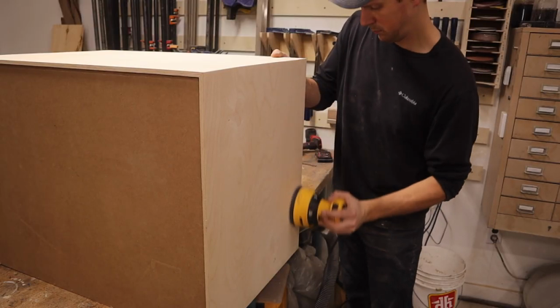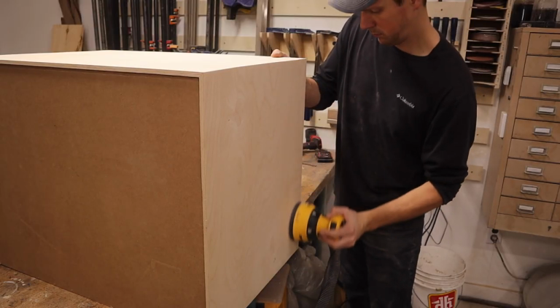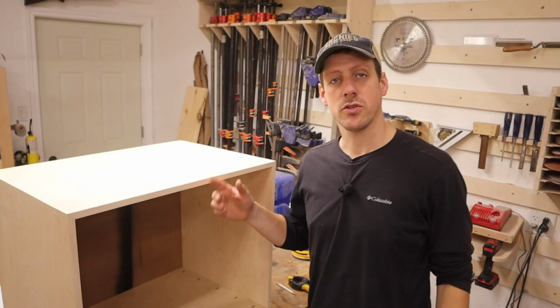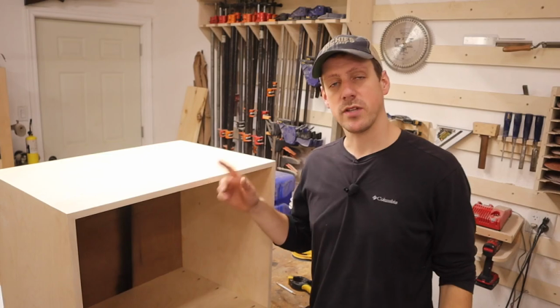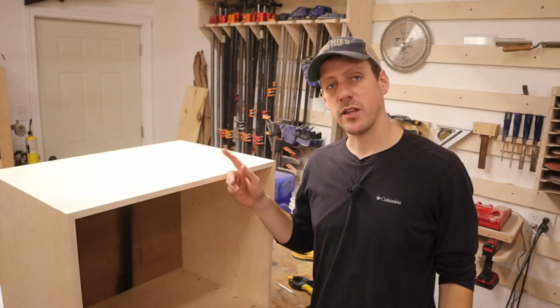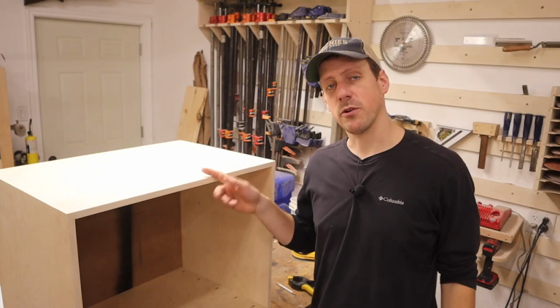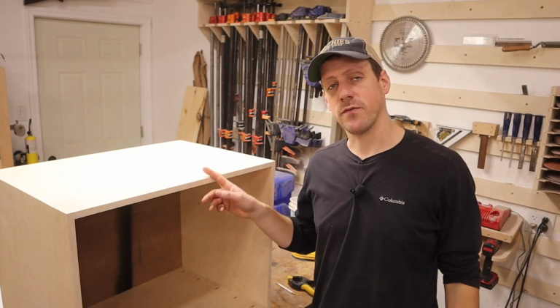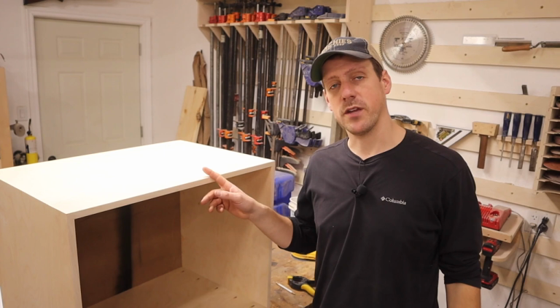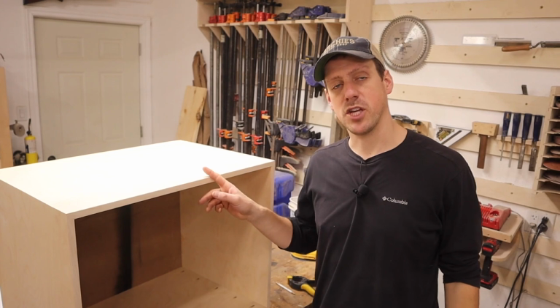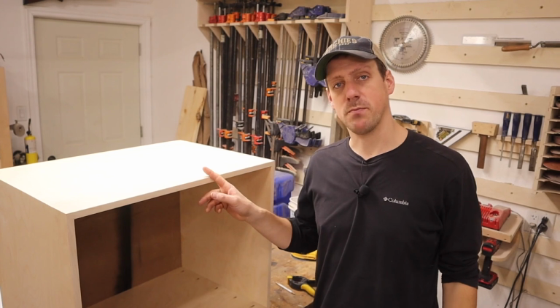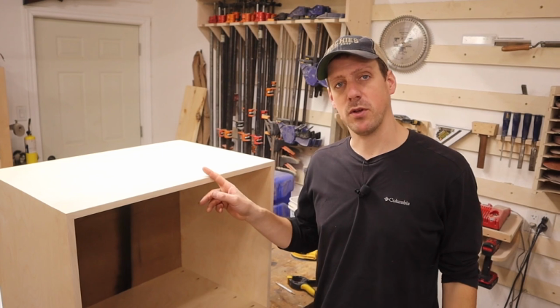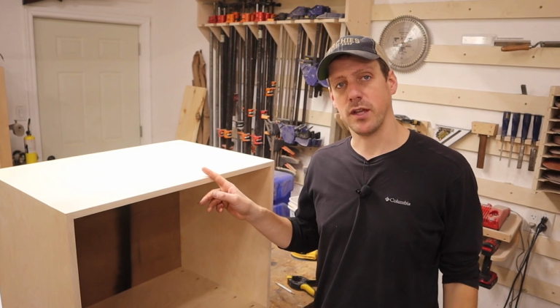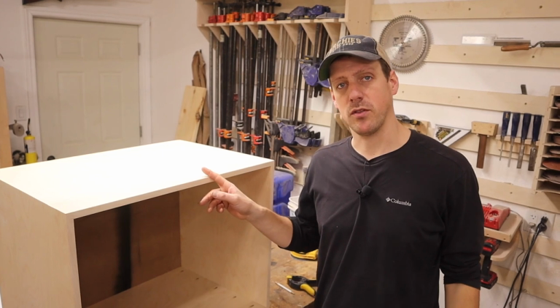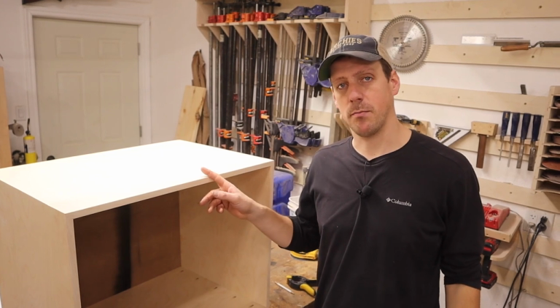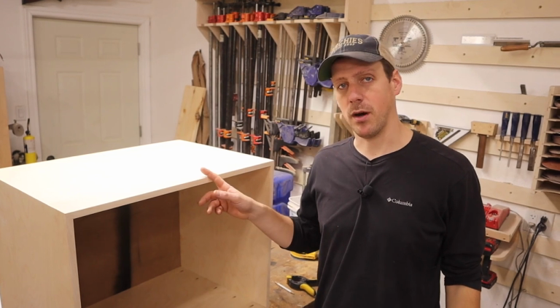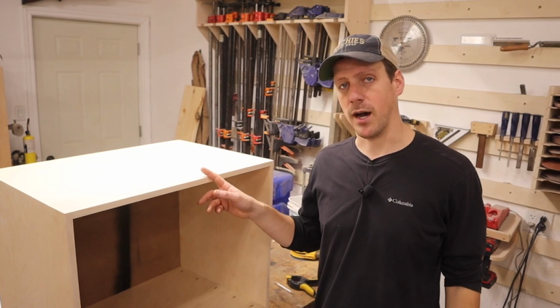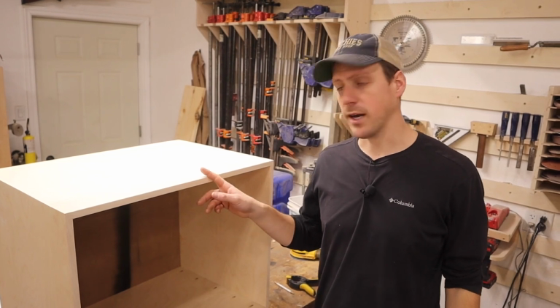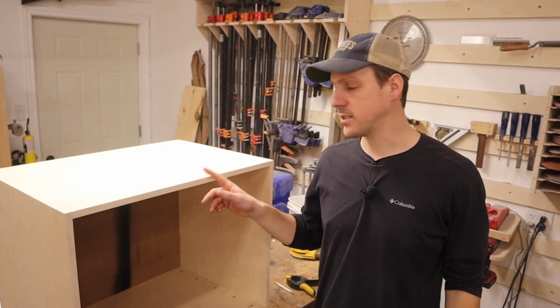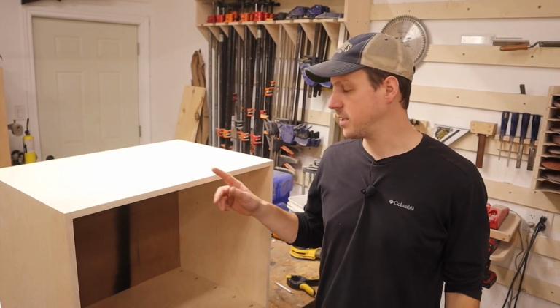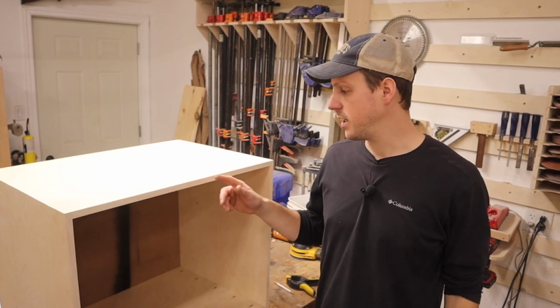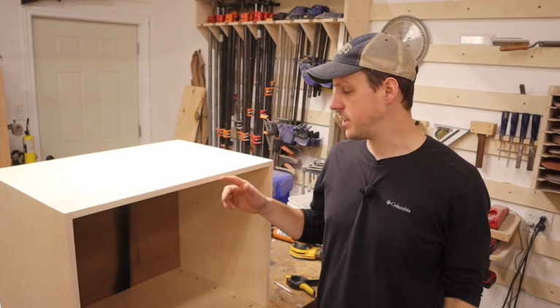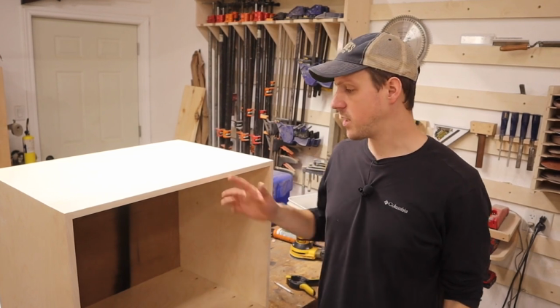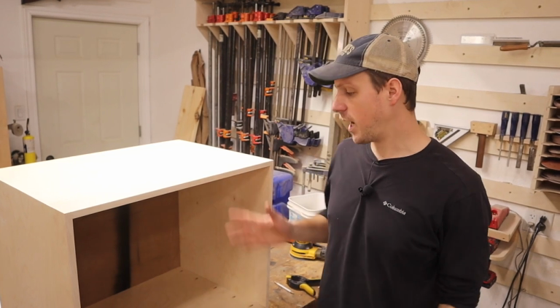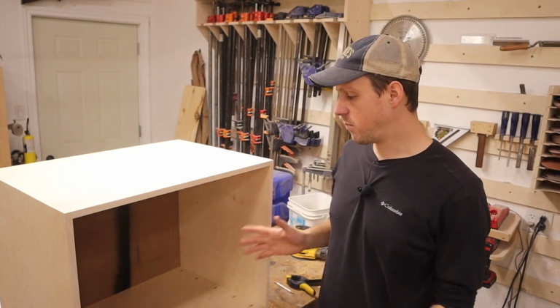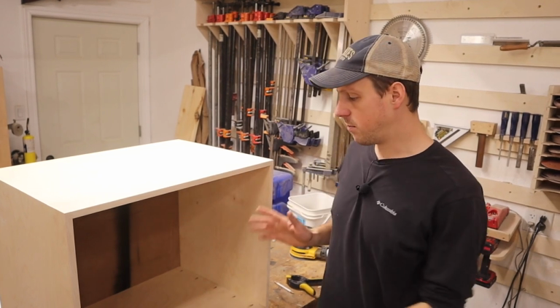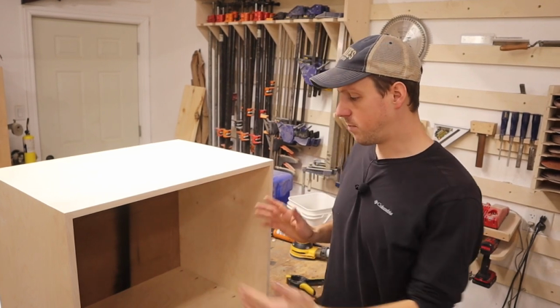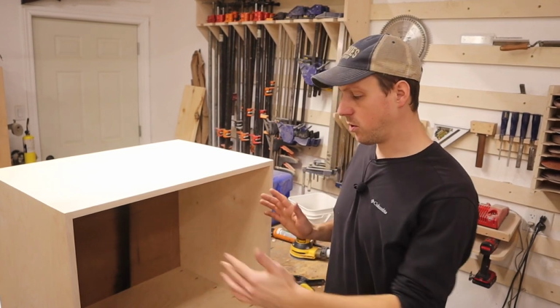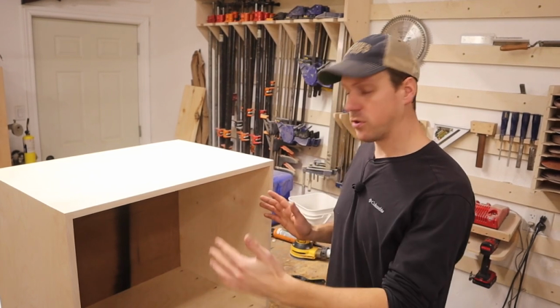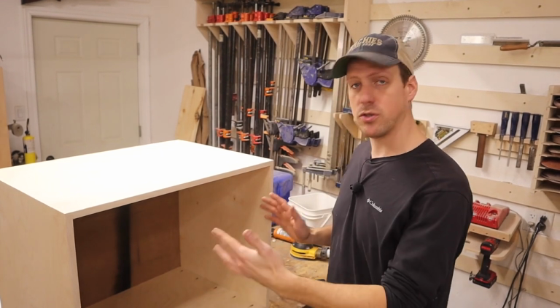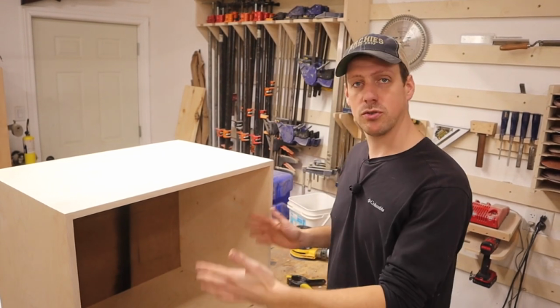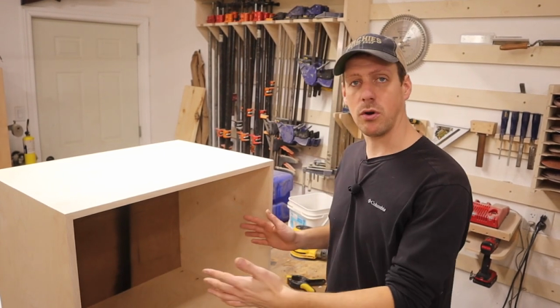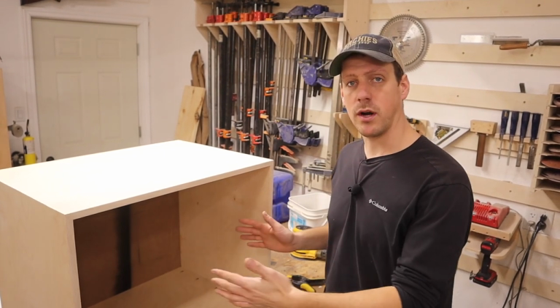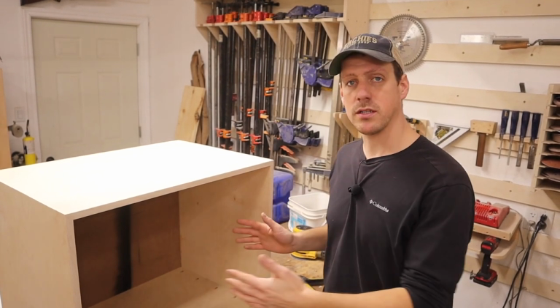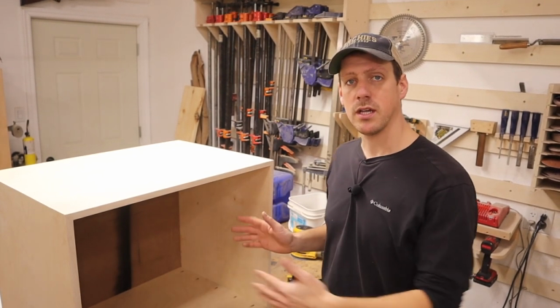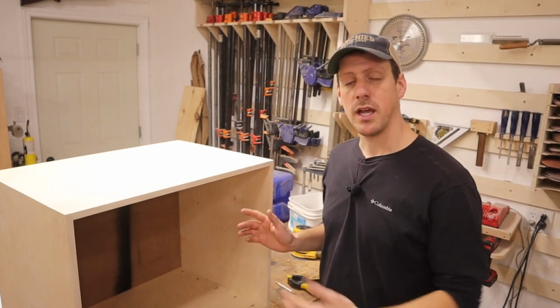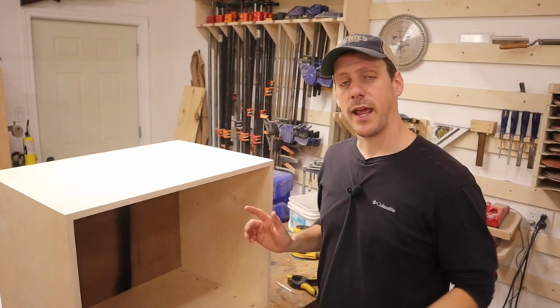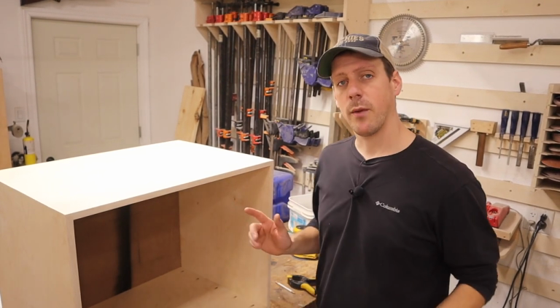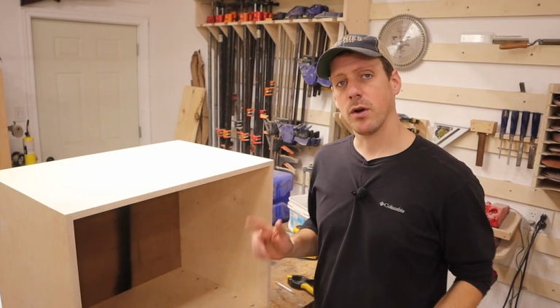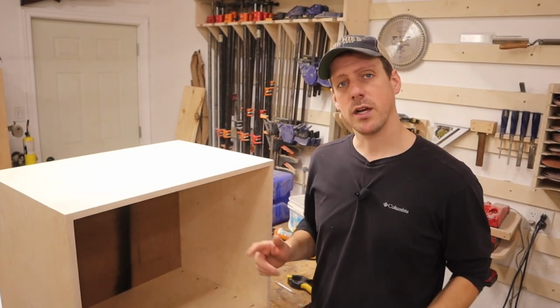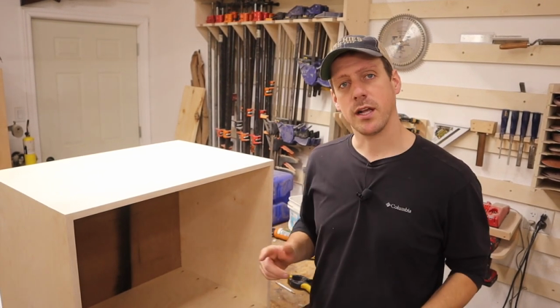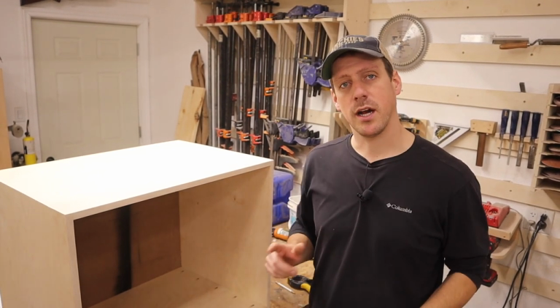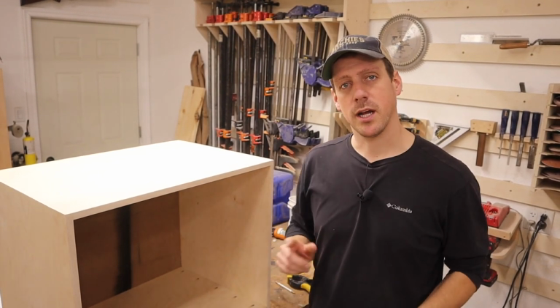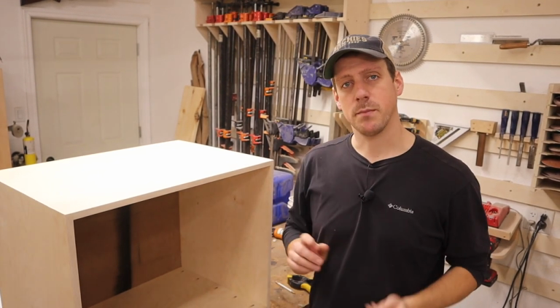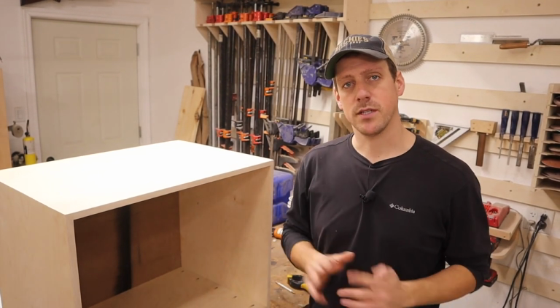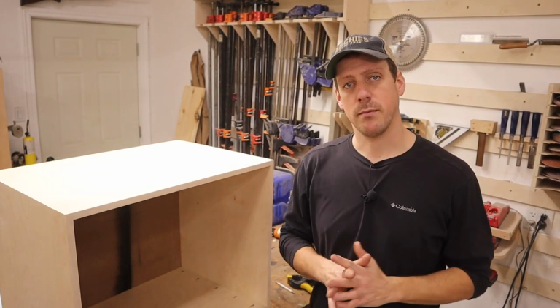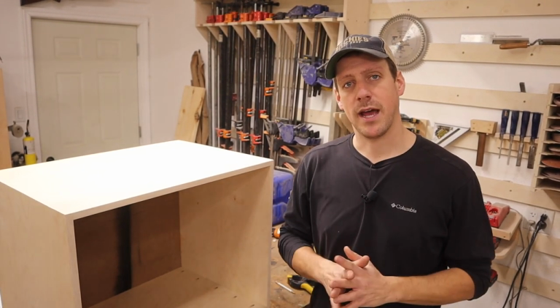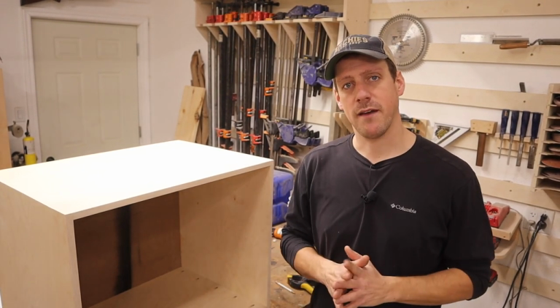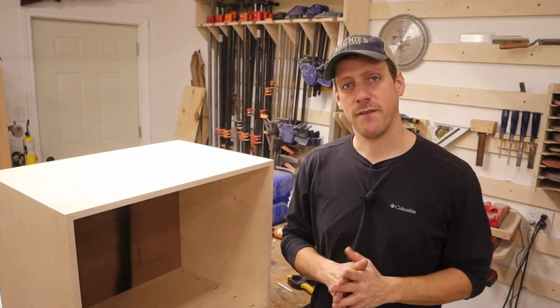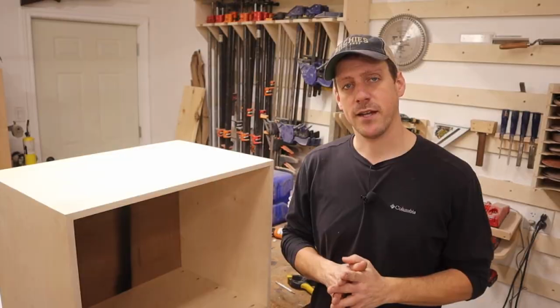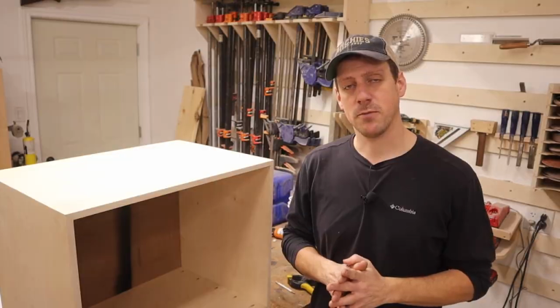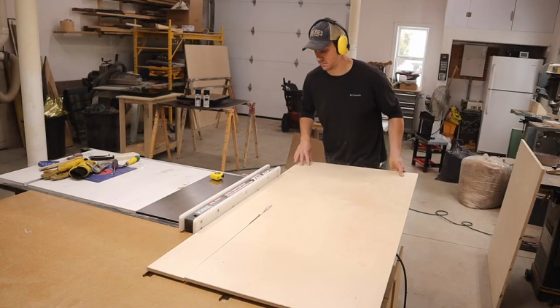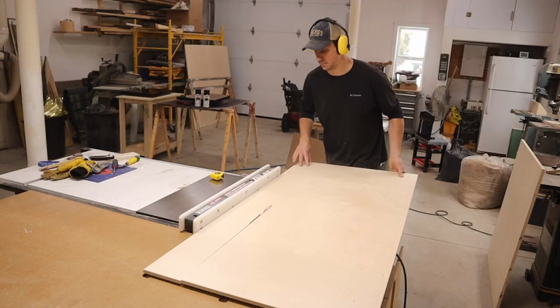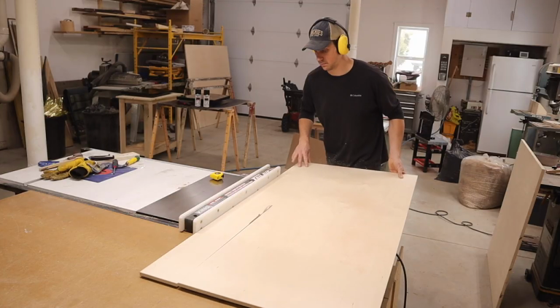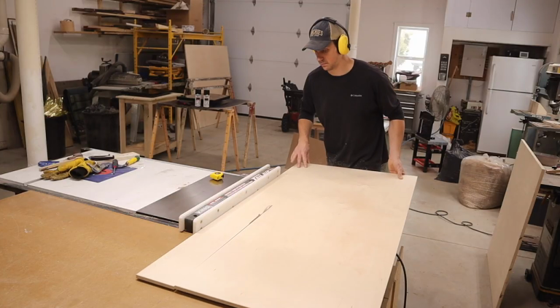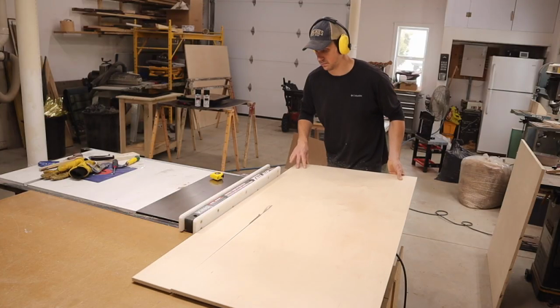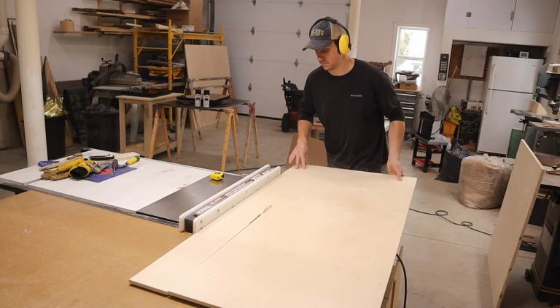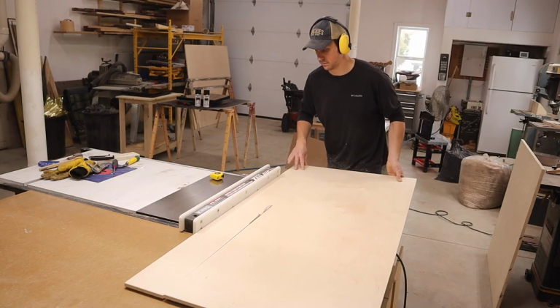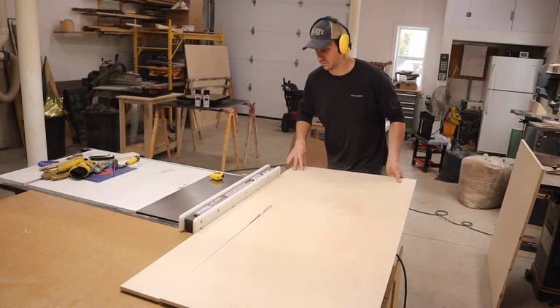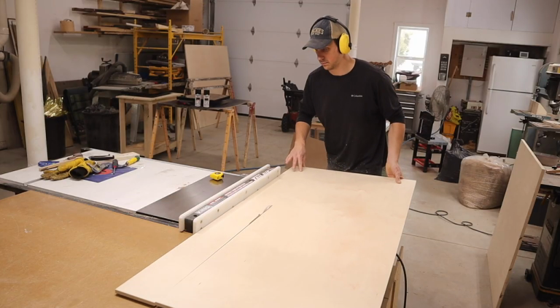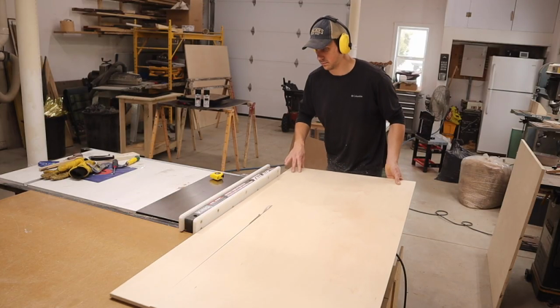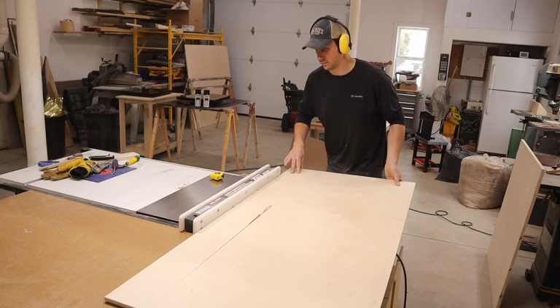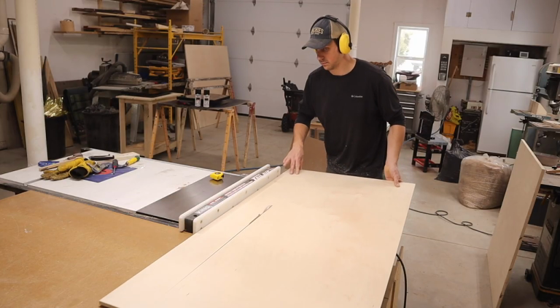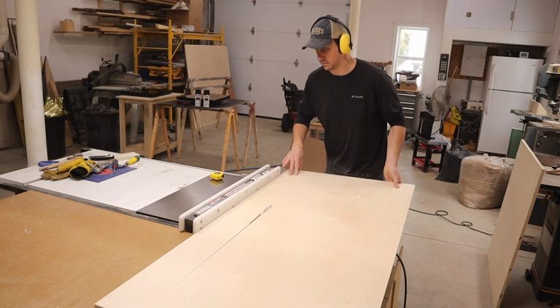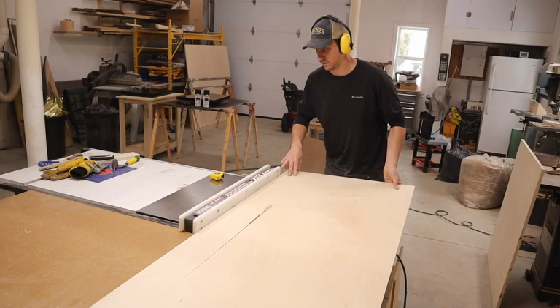Now that the box is finished it's time to build the drawers. We're going to cut up some half-inch Baltic birch plywood for this.